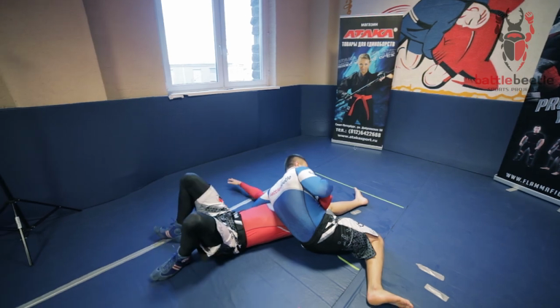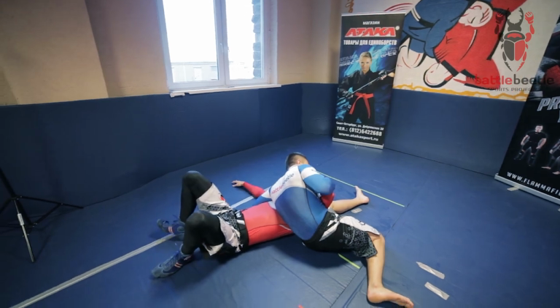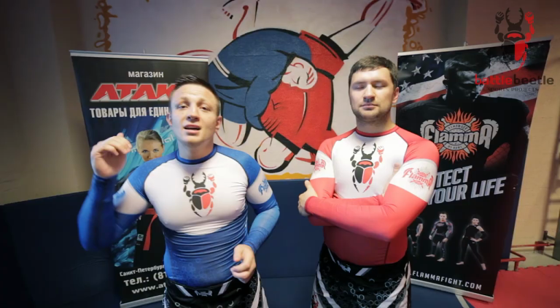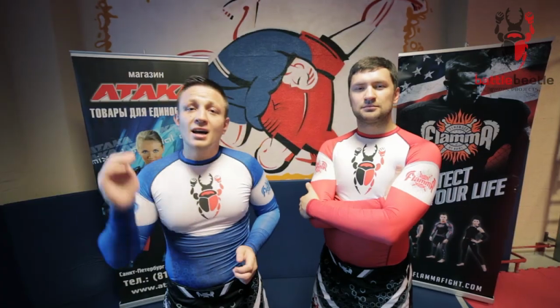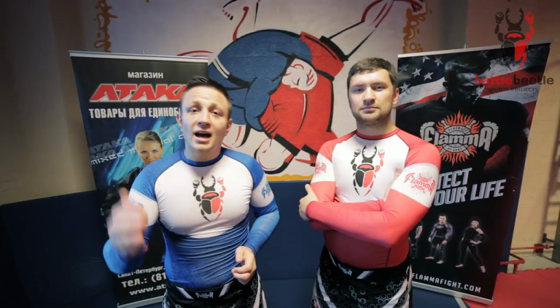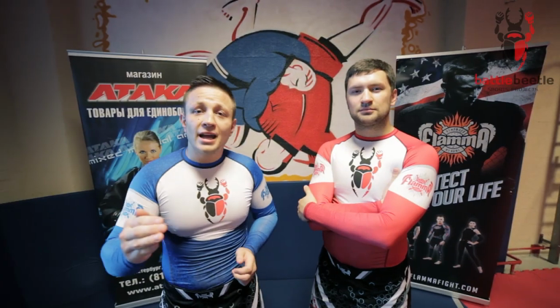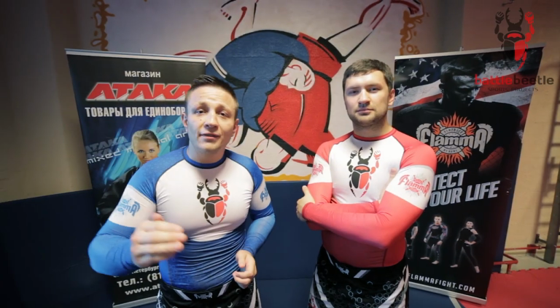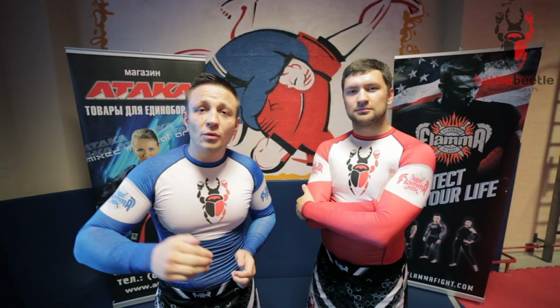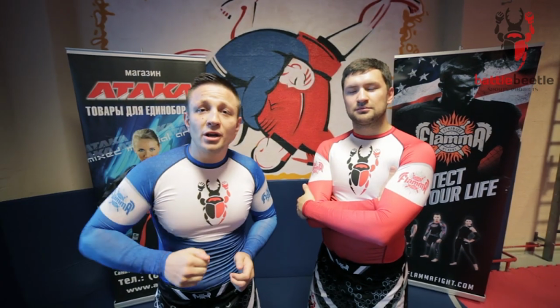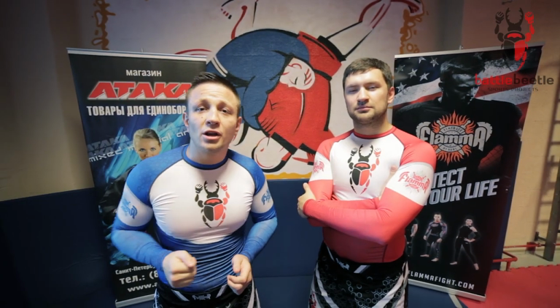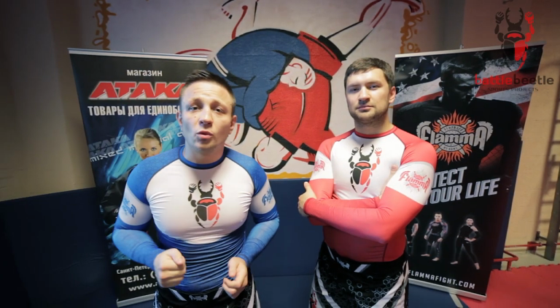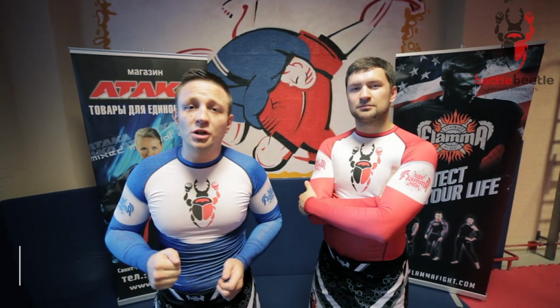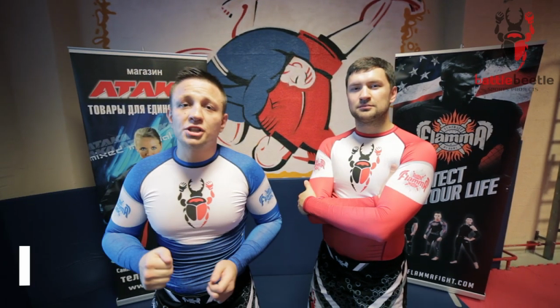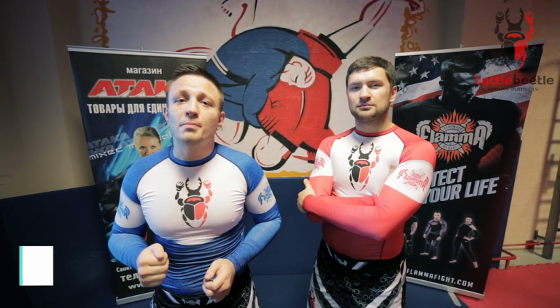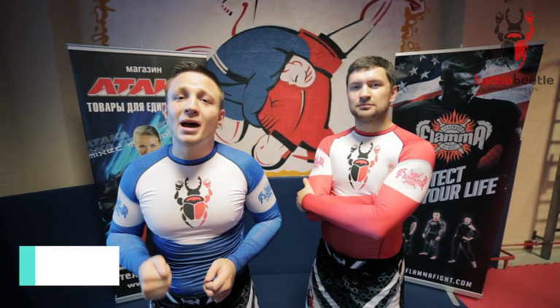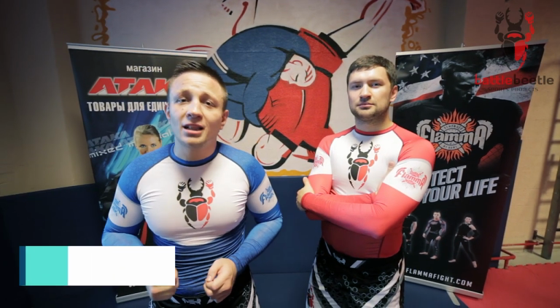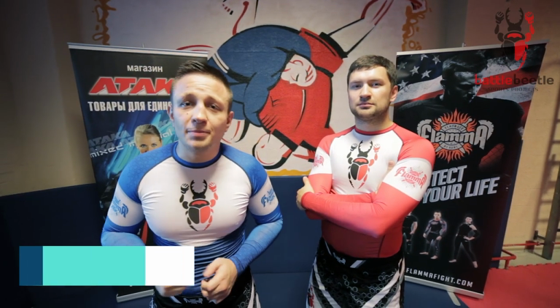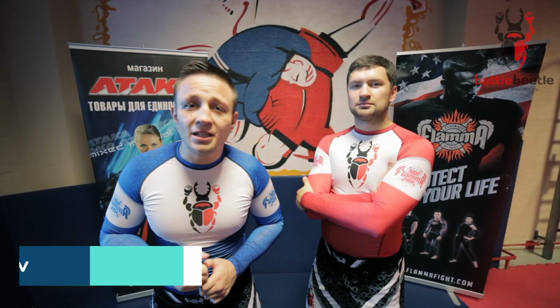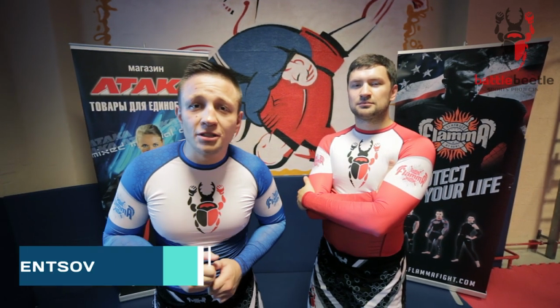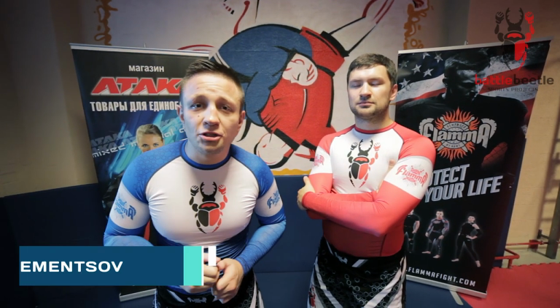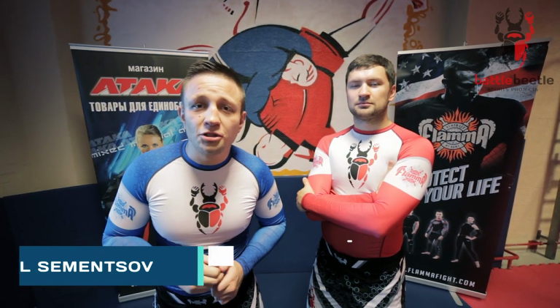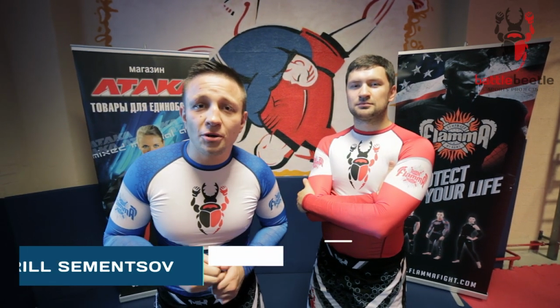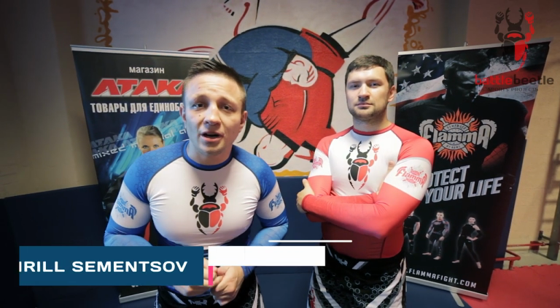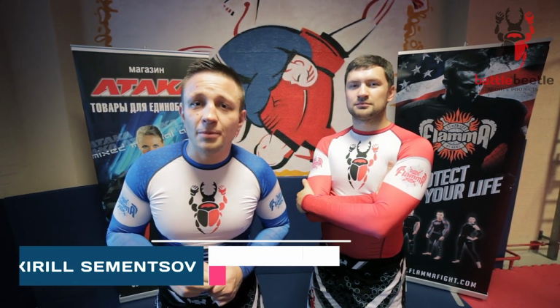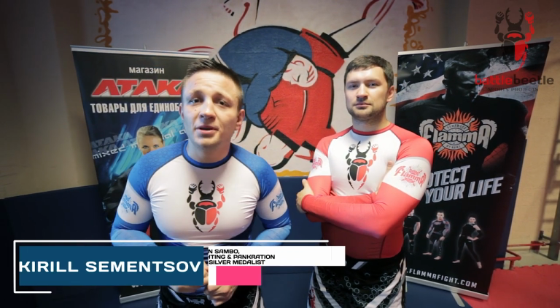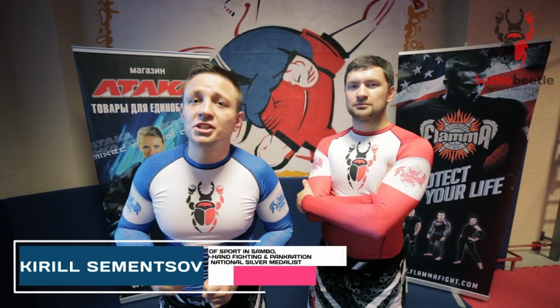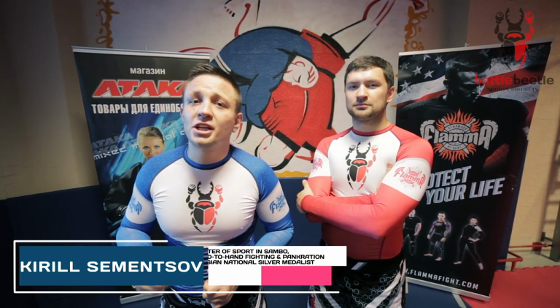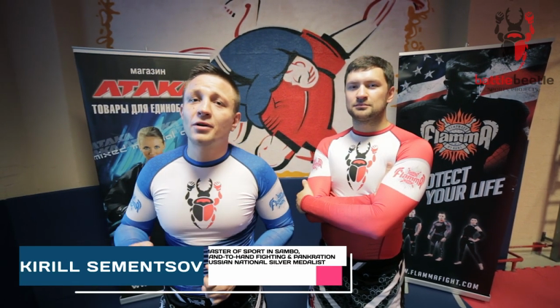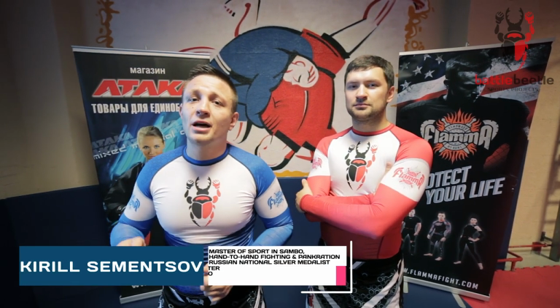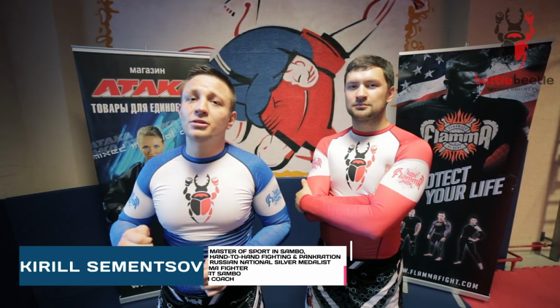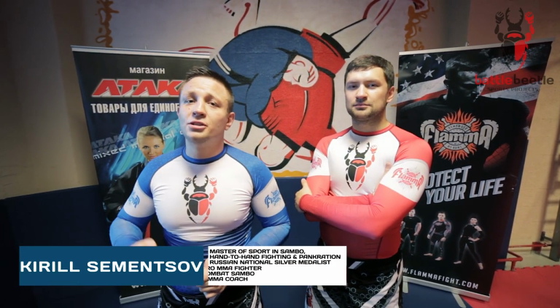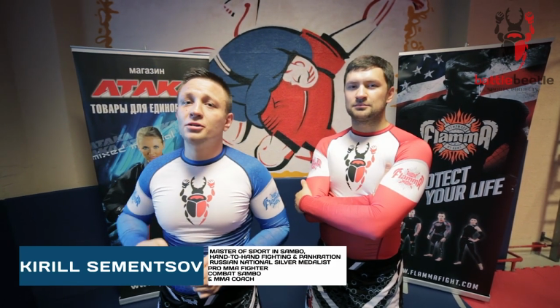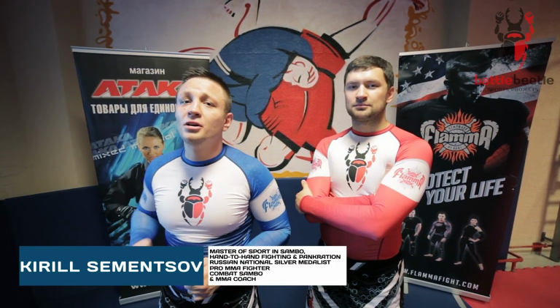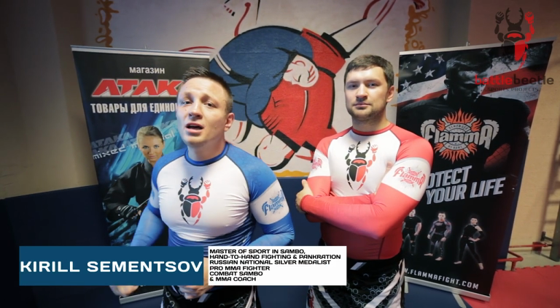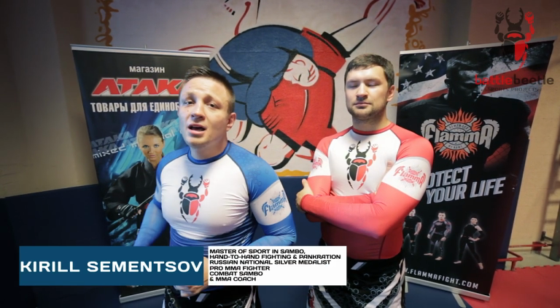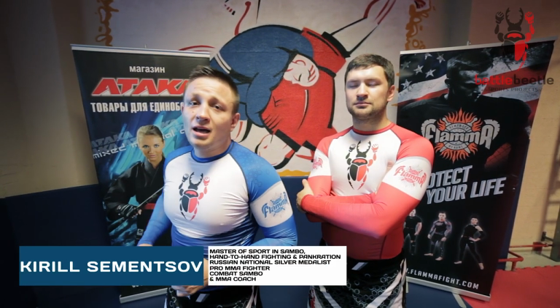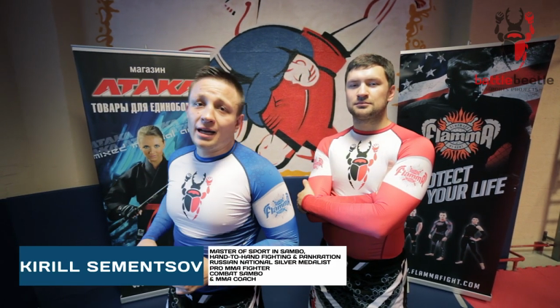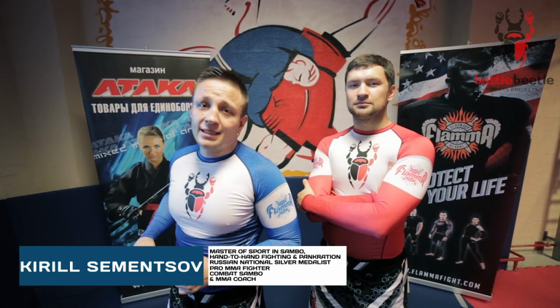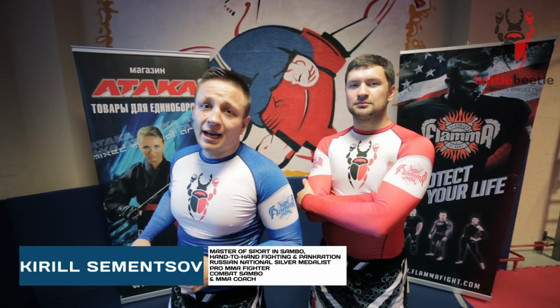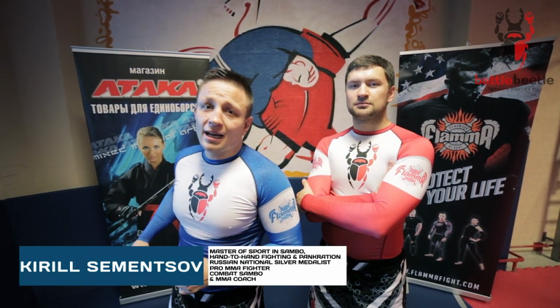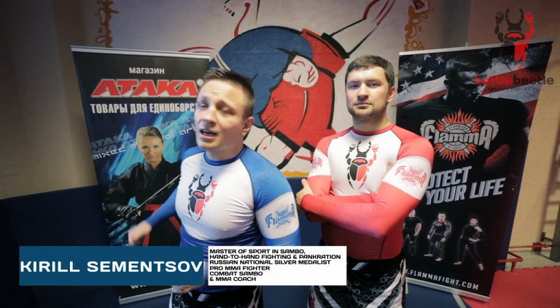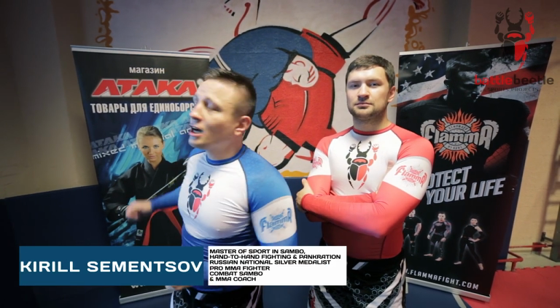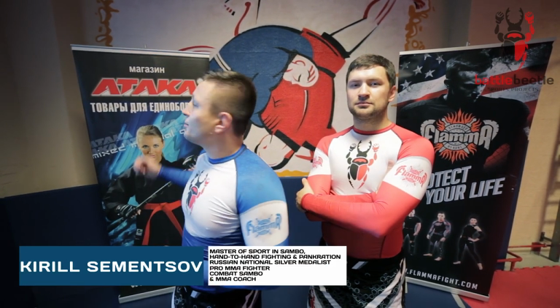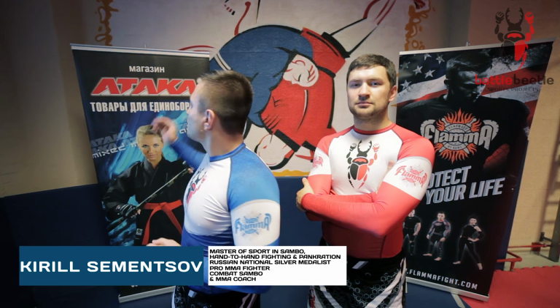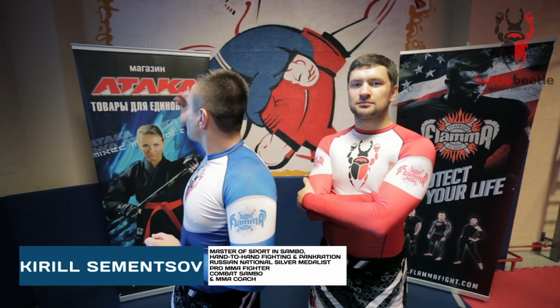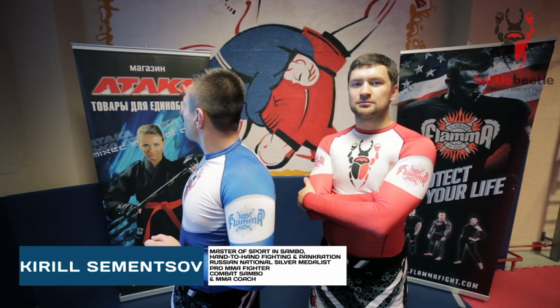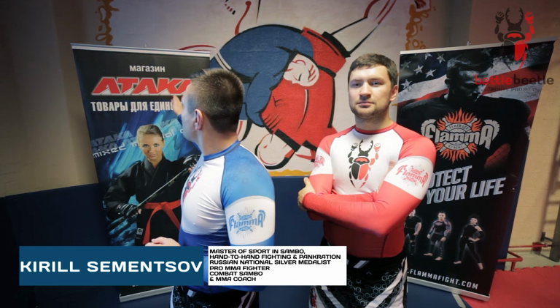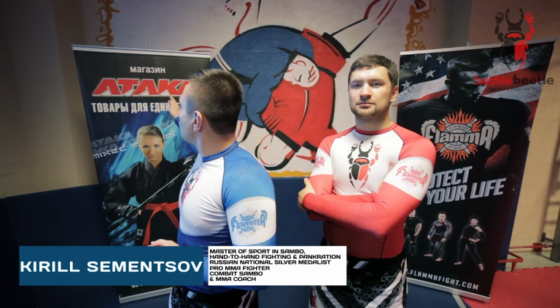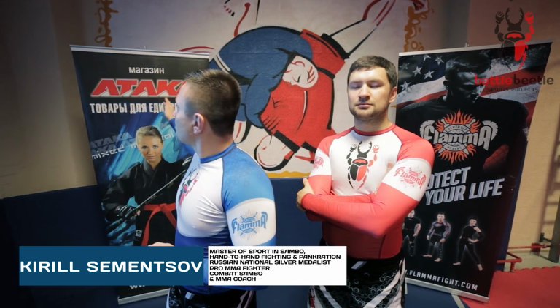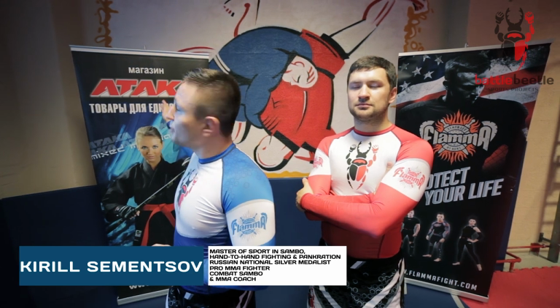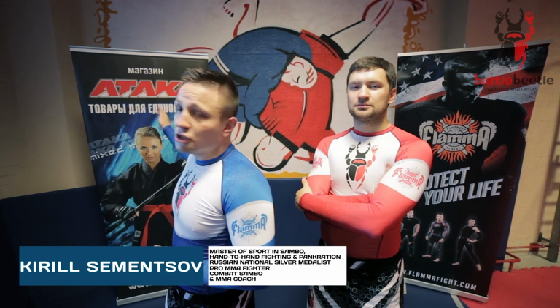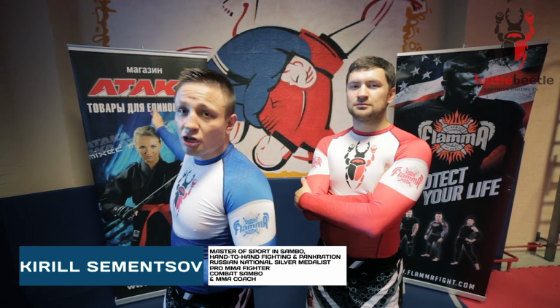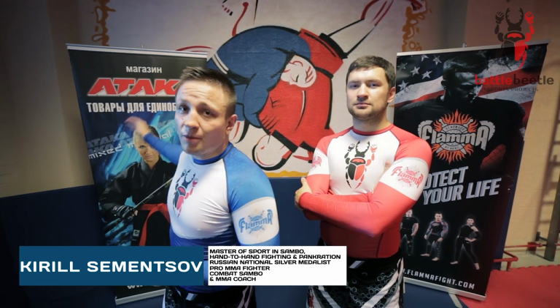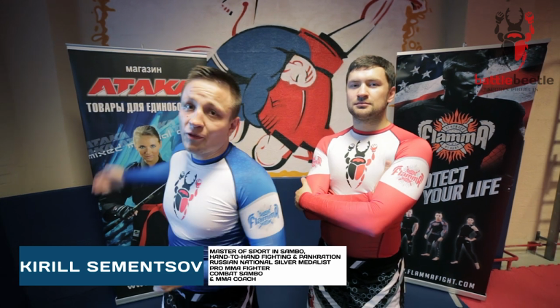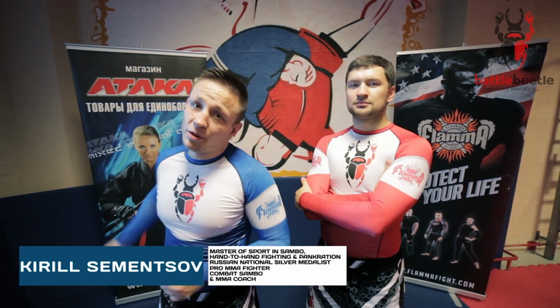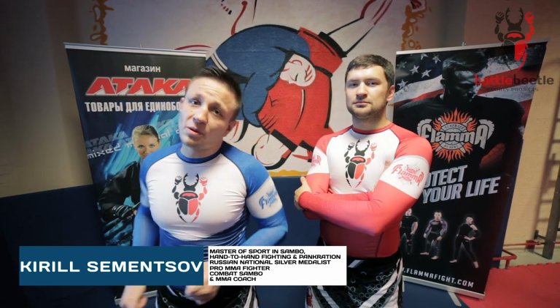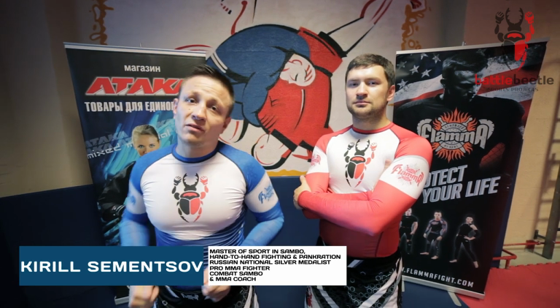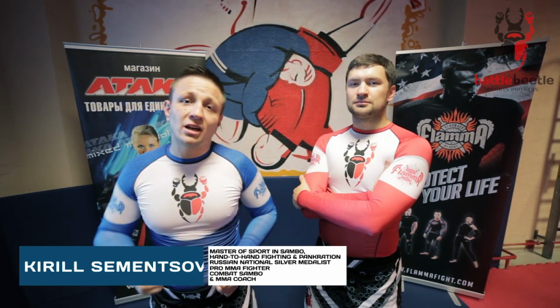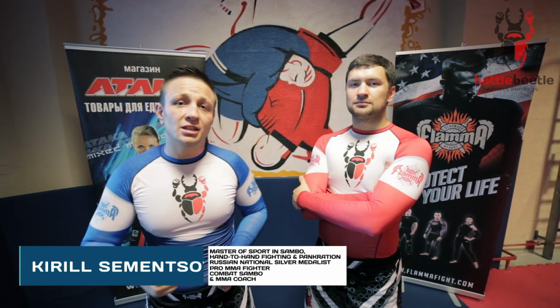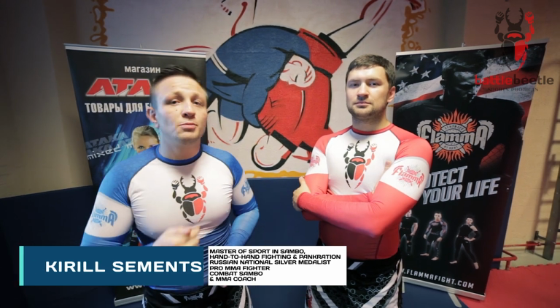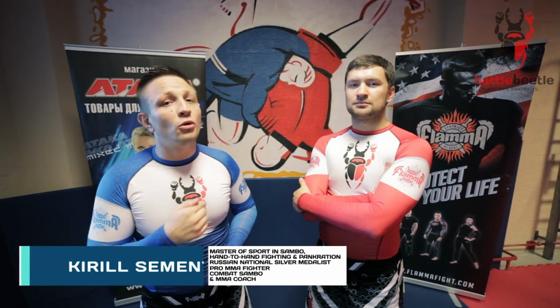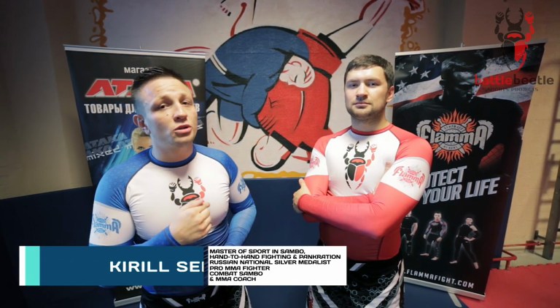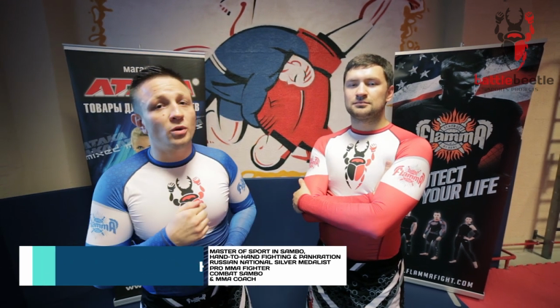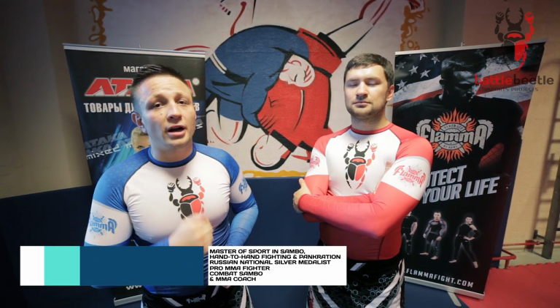Battle Beetle Tutorial. Hi everyone, you're watching Battle Beetle Tutorial. Big shout out to Ataka Combat Sports Equipment Shop for the provided sportswear.